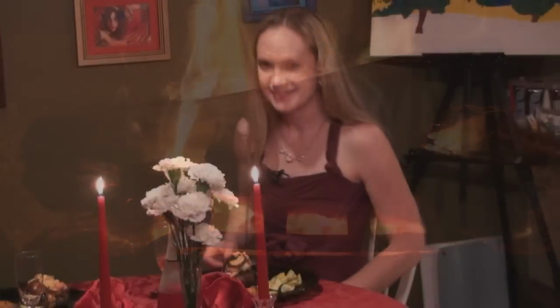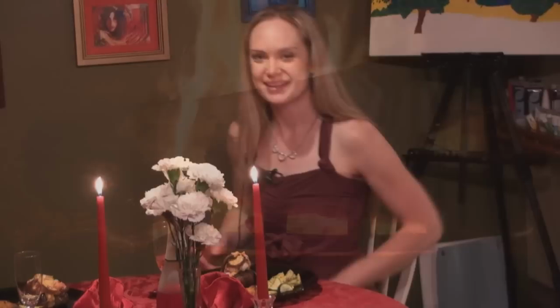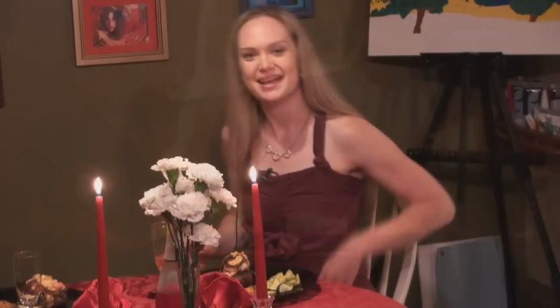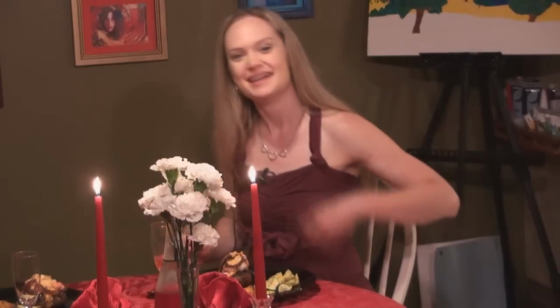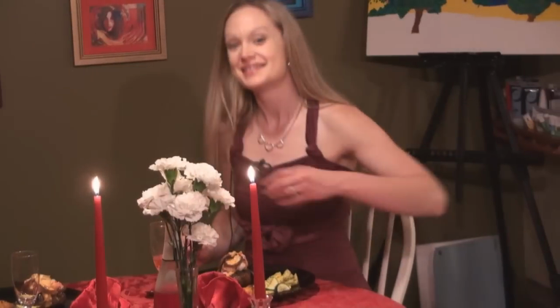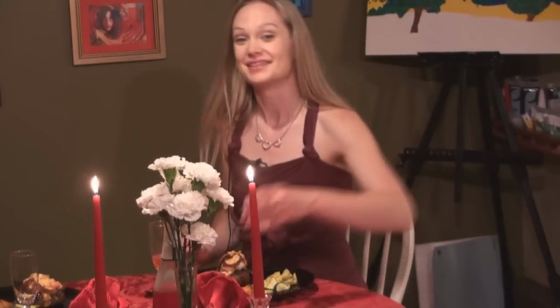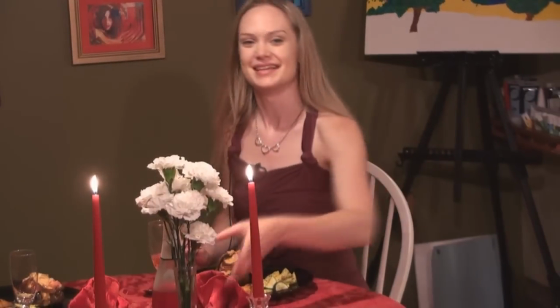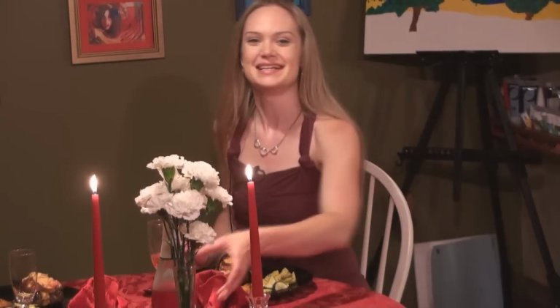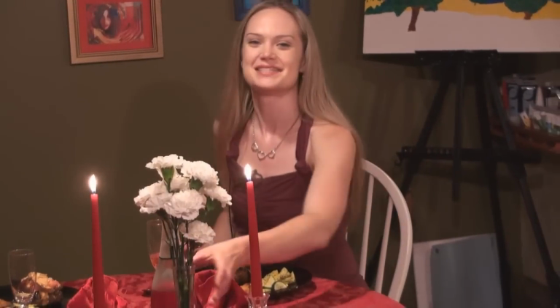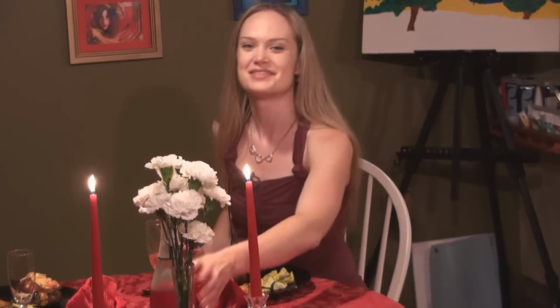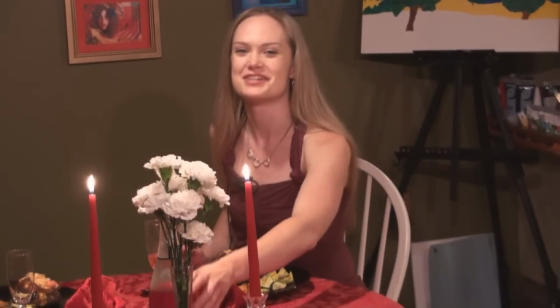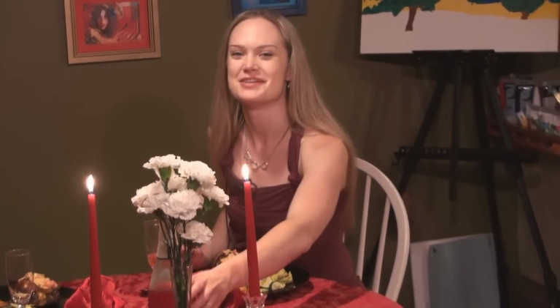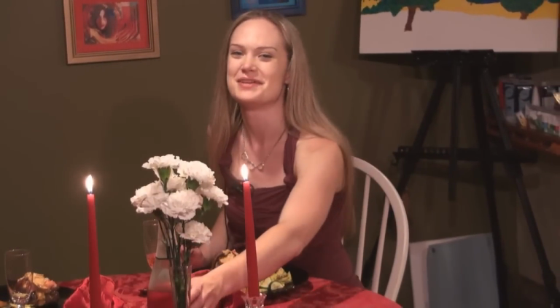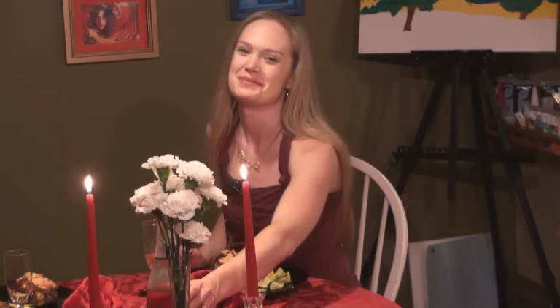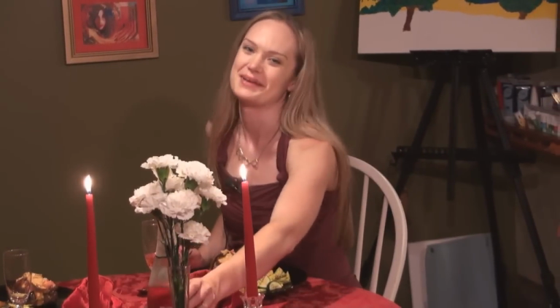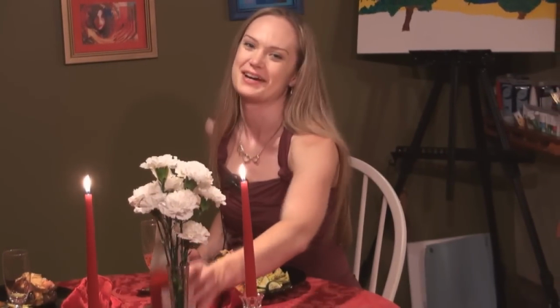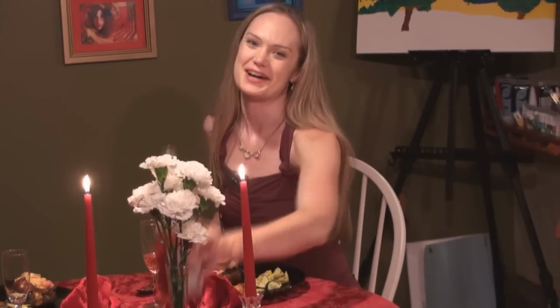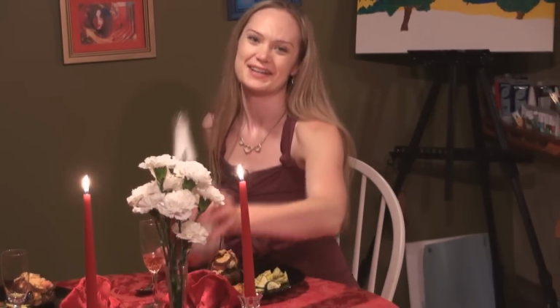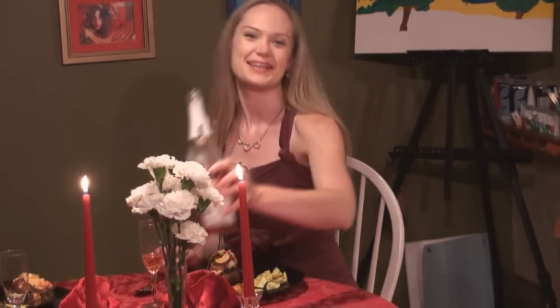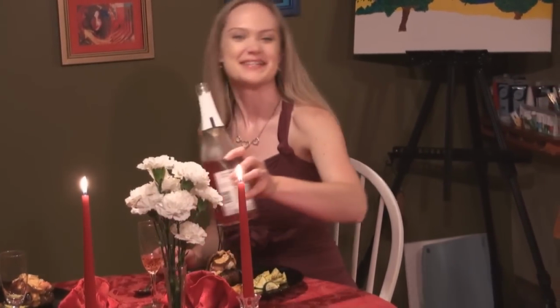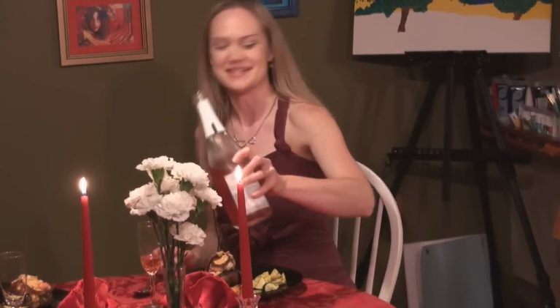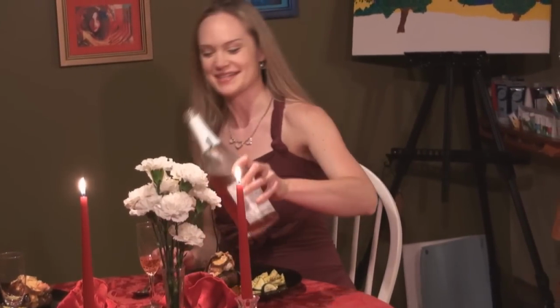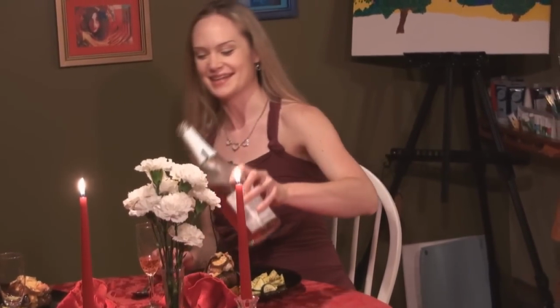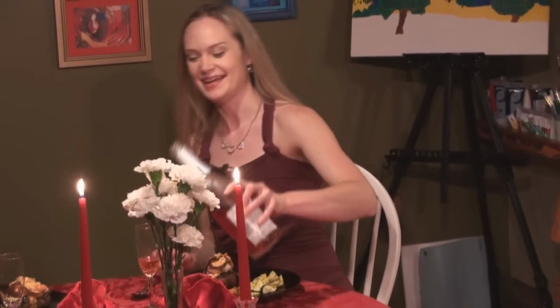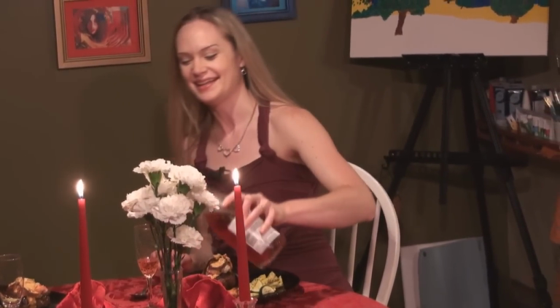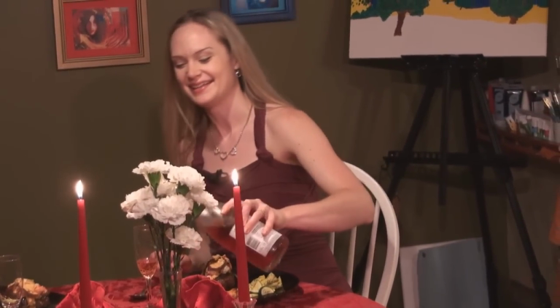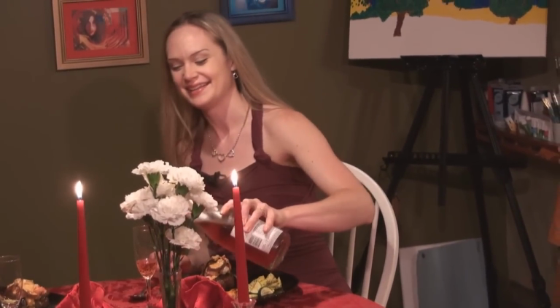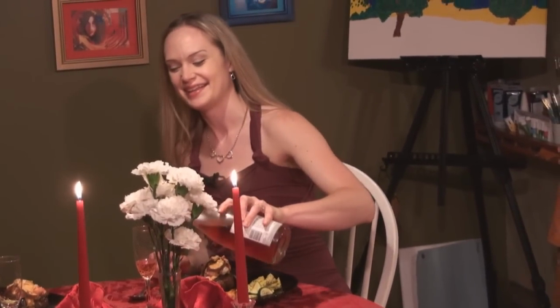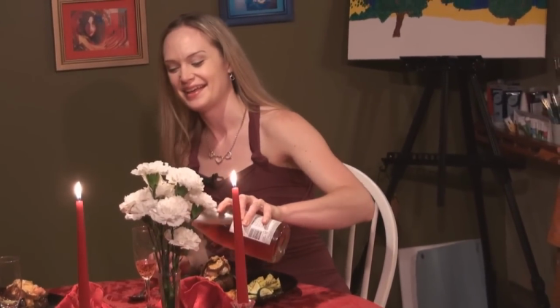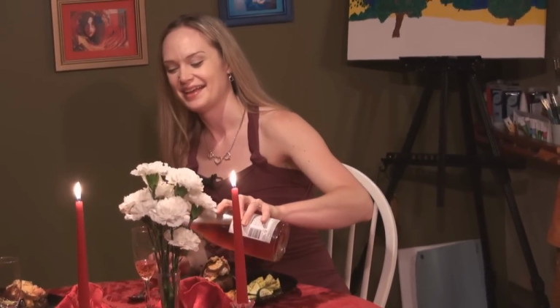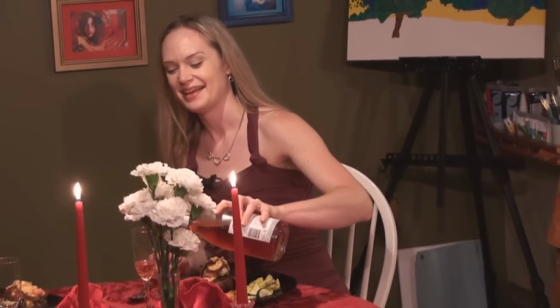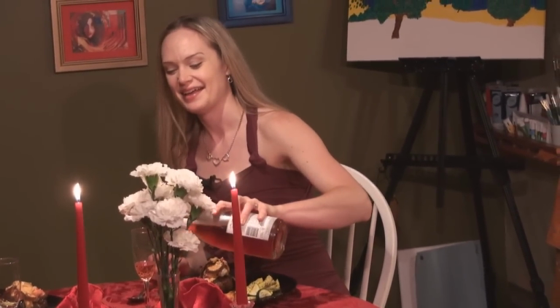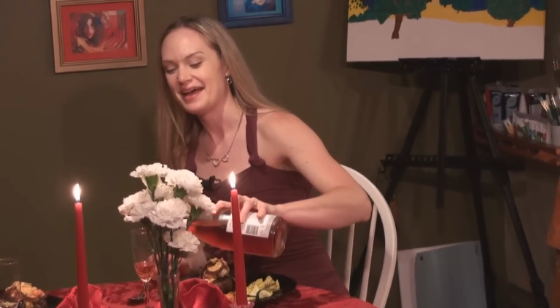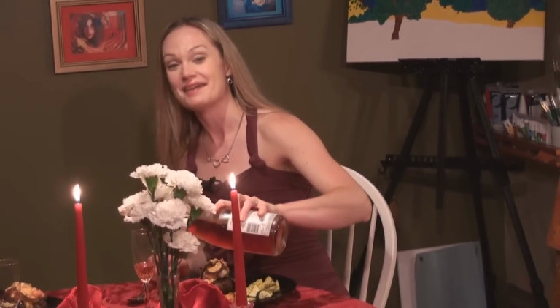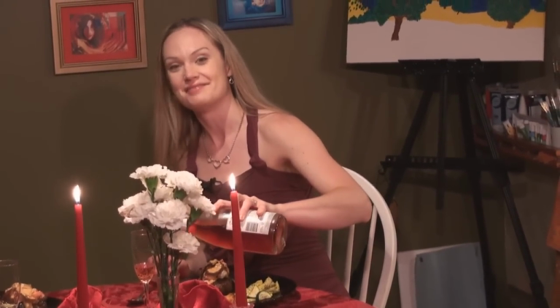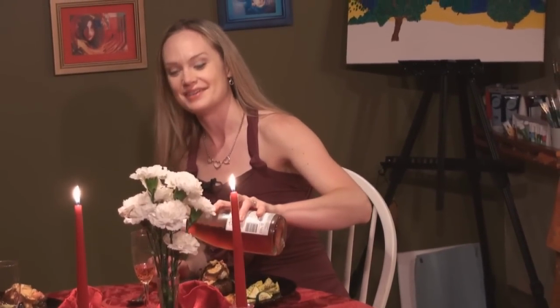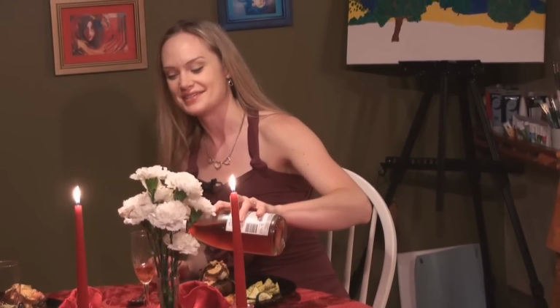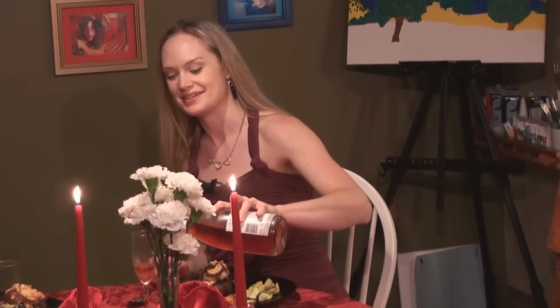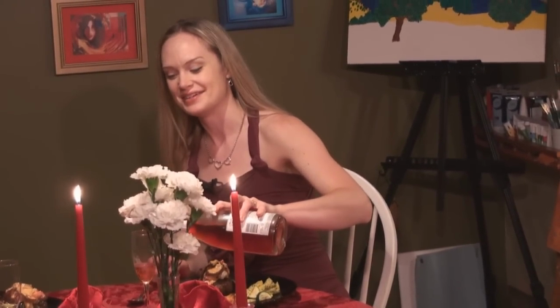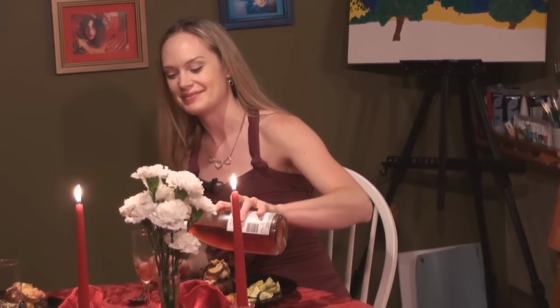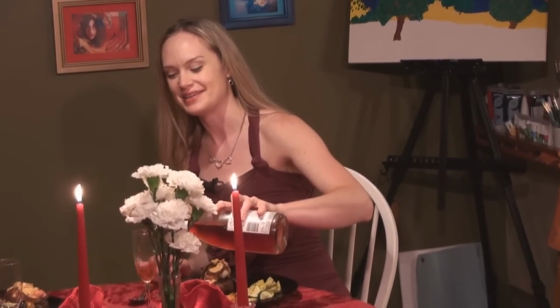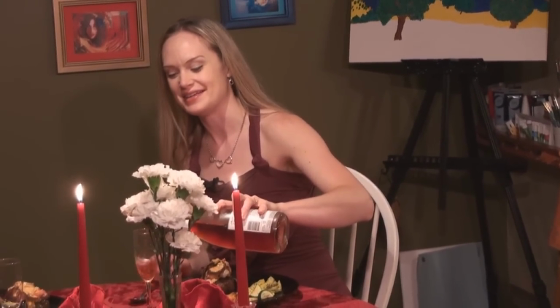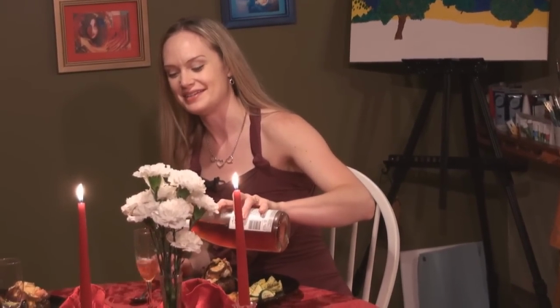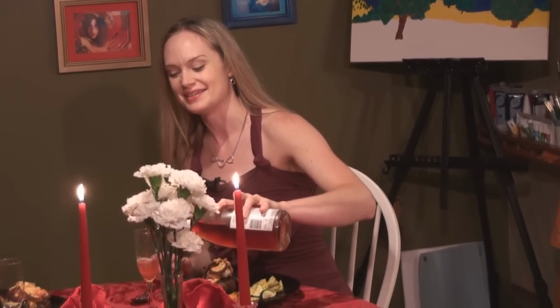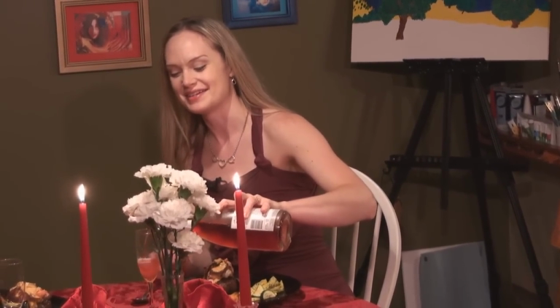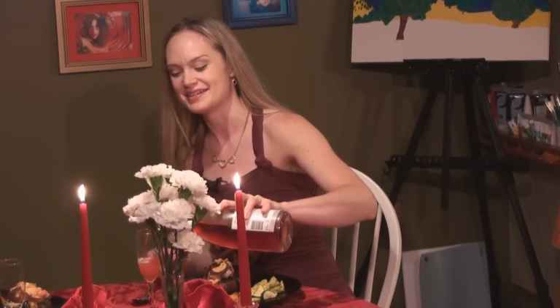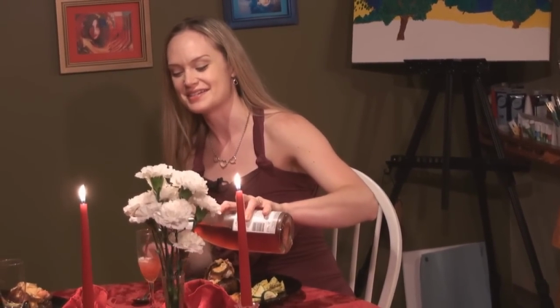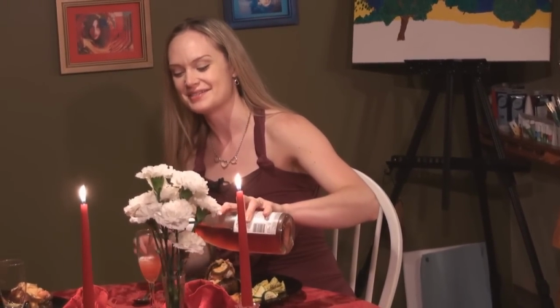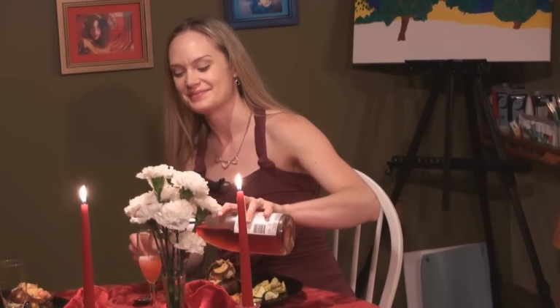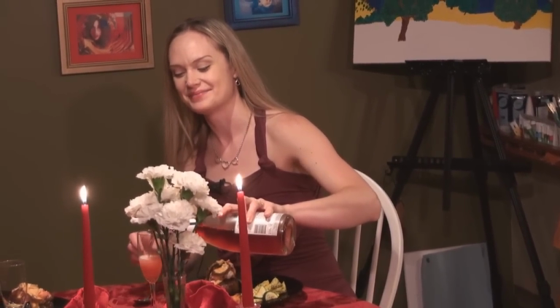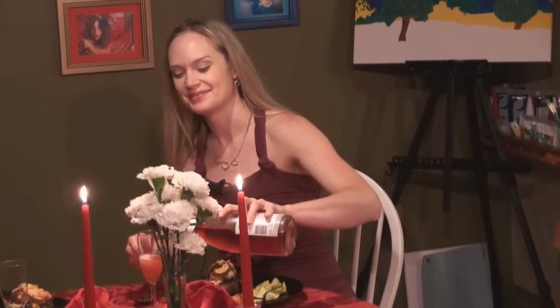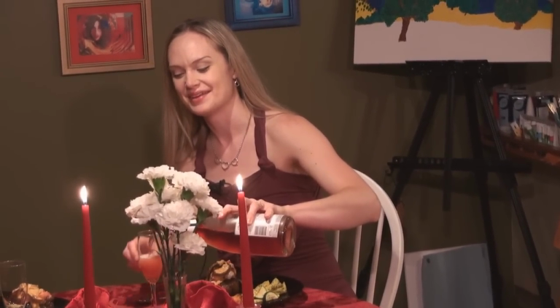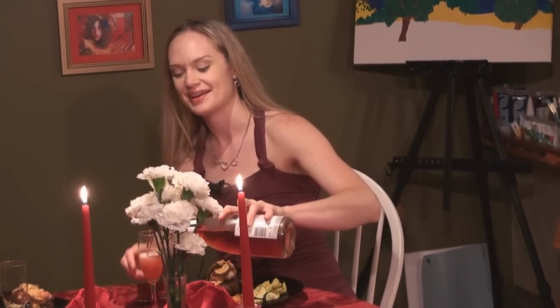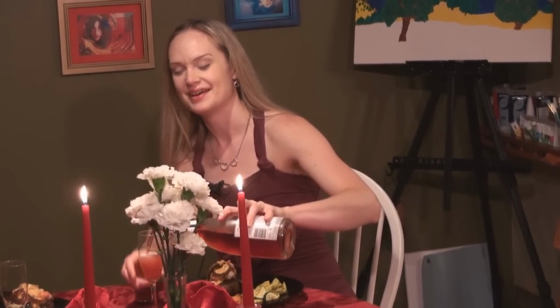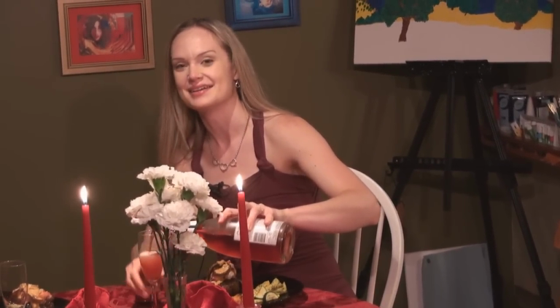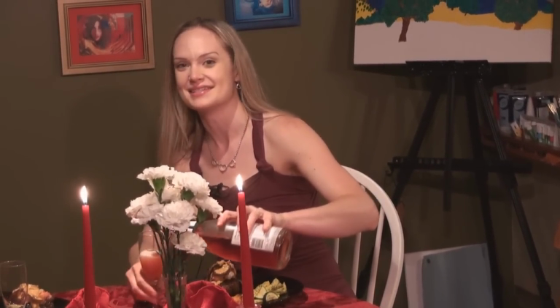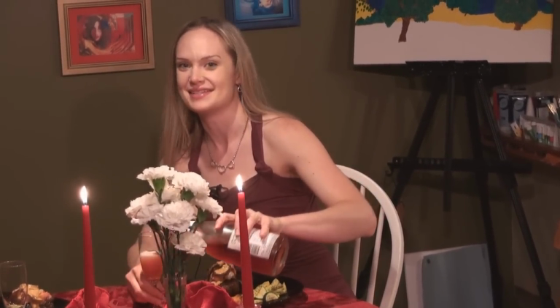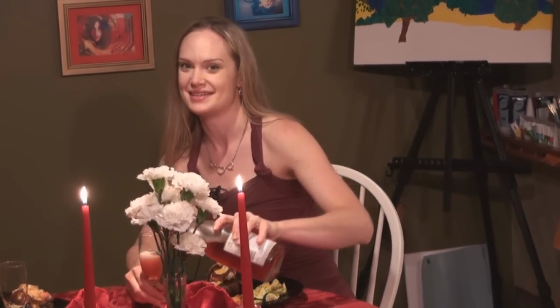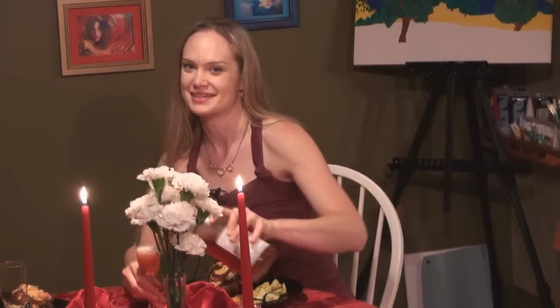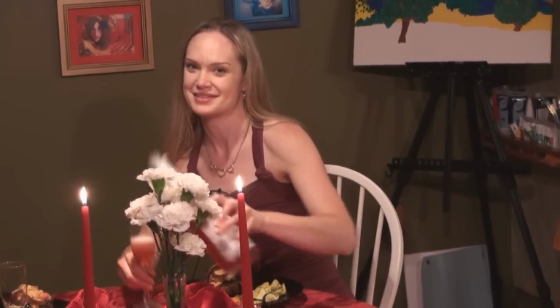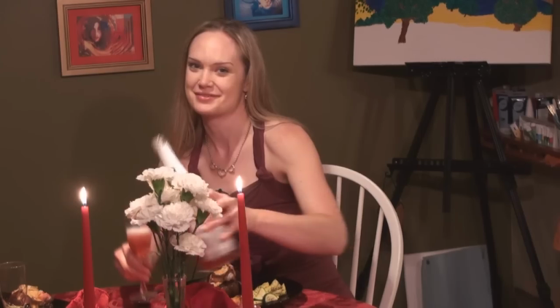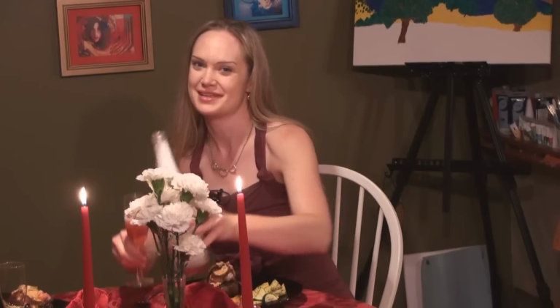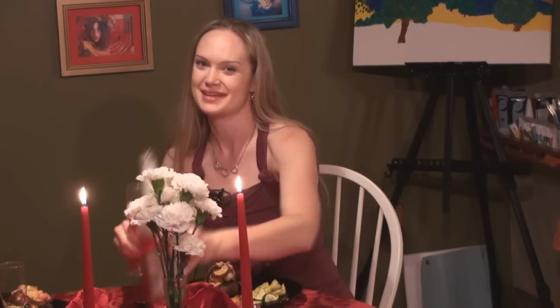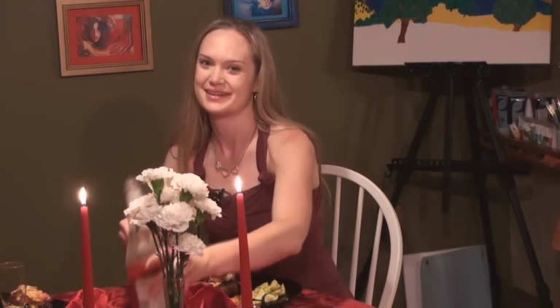Thanks for joining me in my hot kitchen tonight. Have fun turning up the heat in your kitchen, and I'll see you next week.